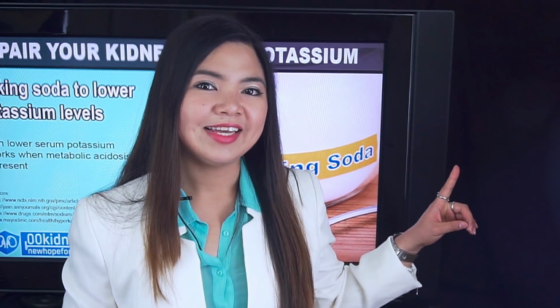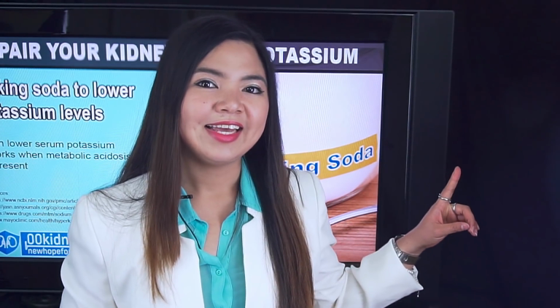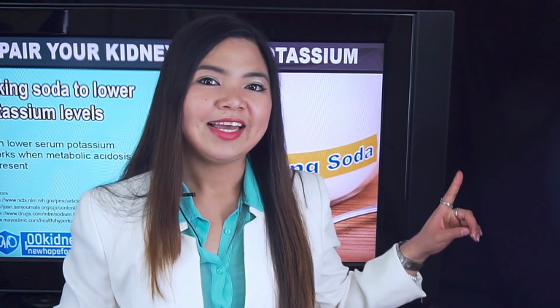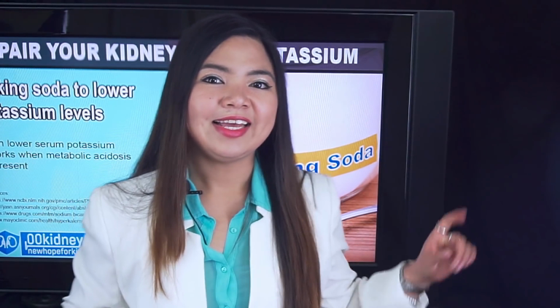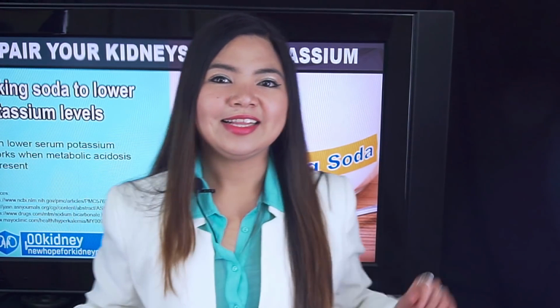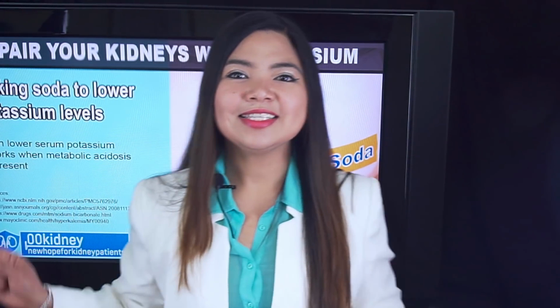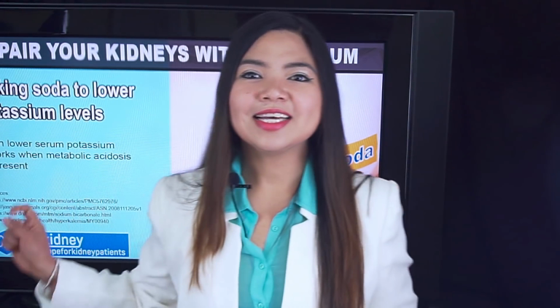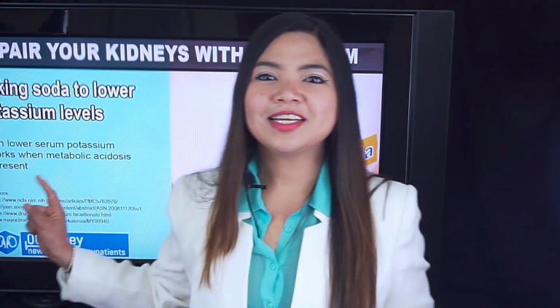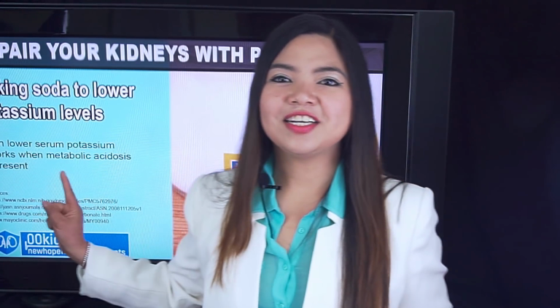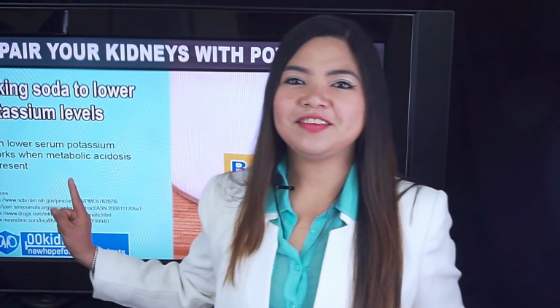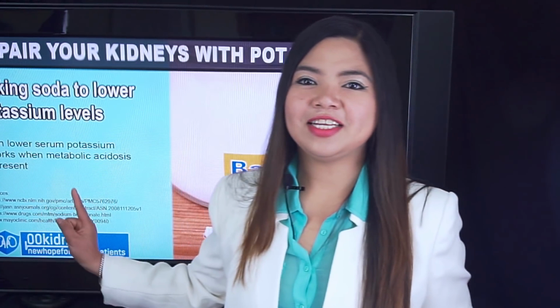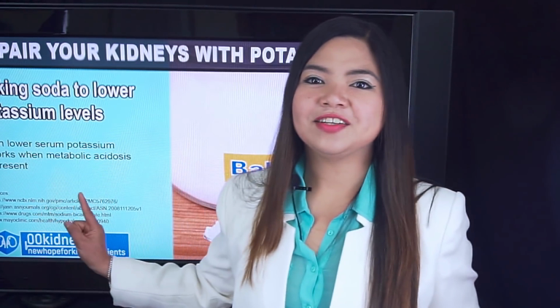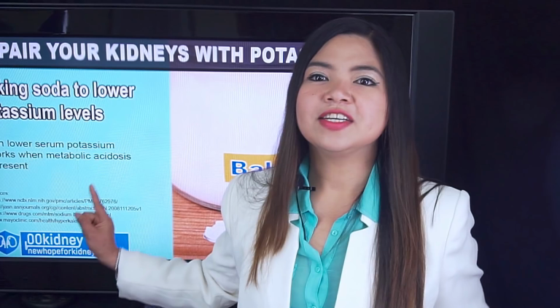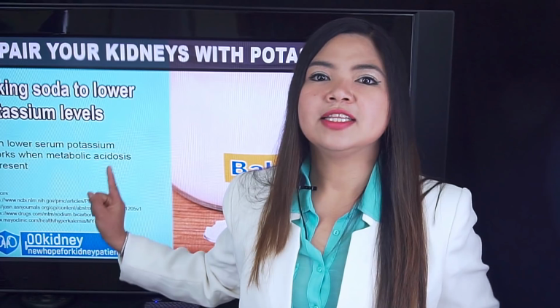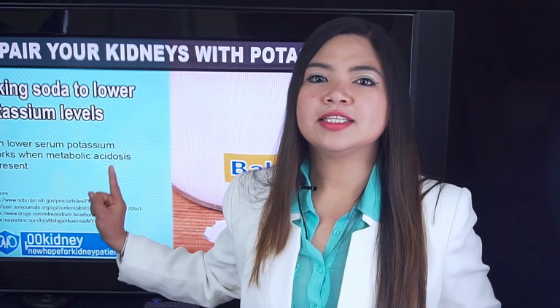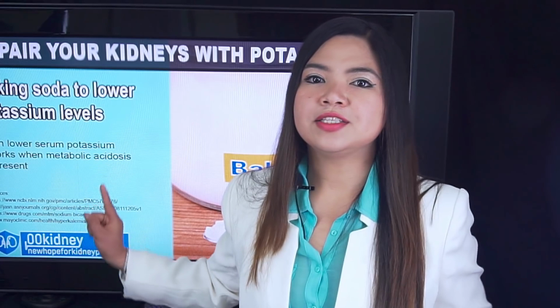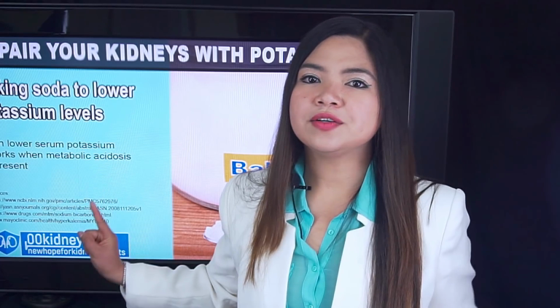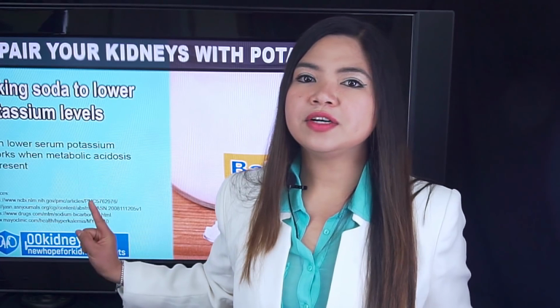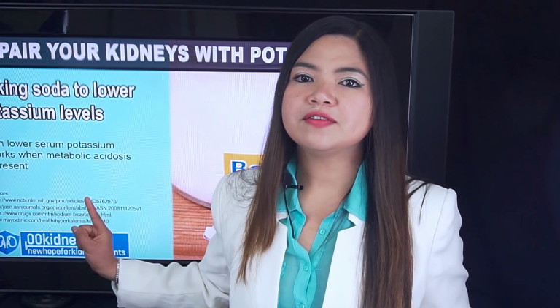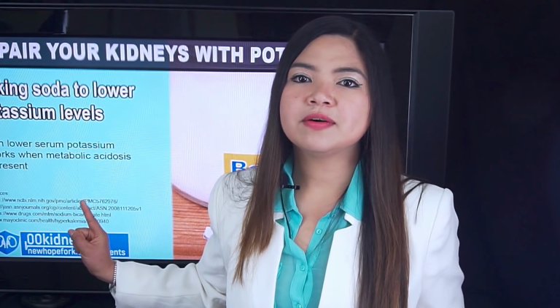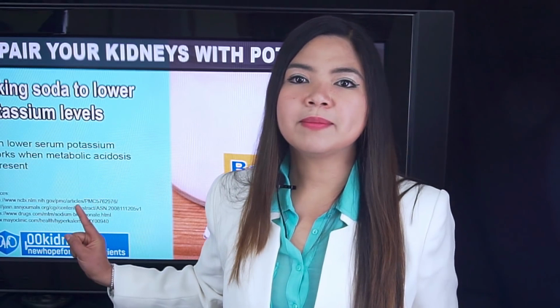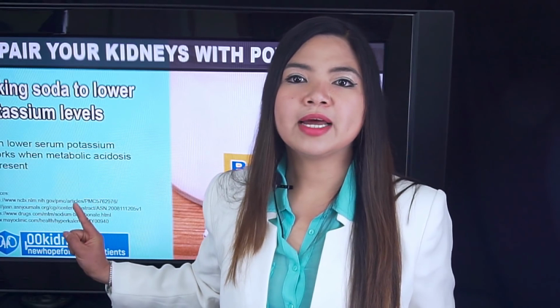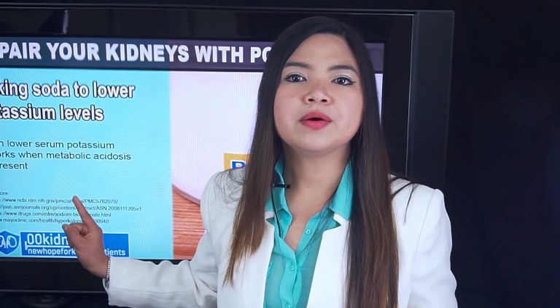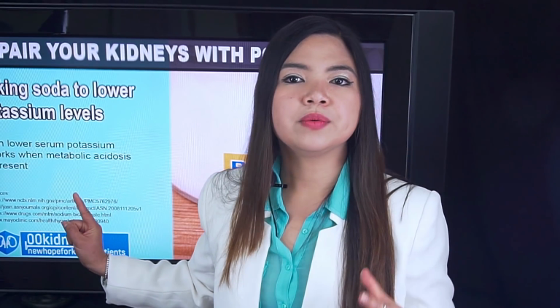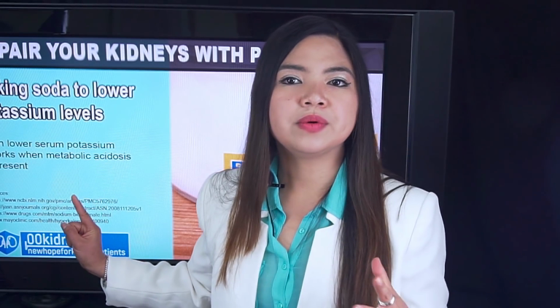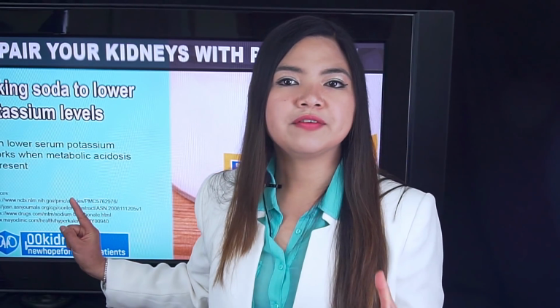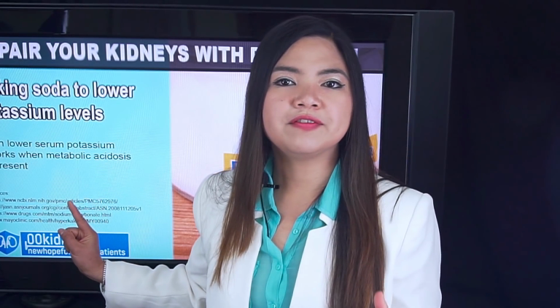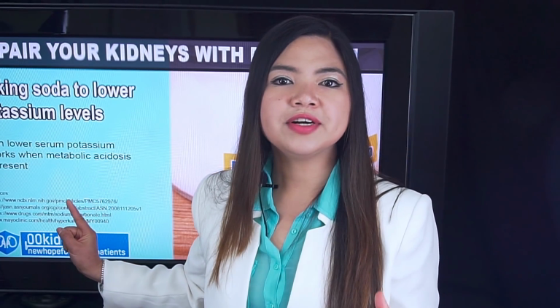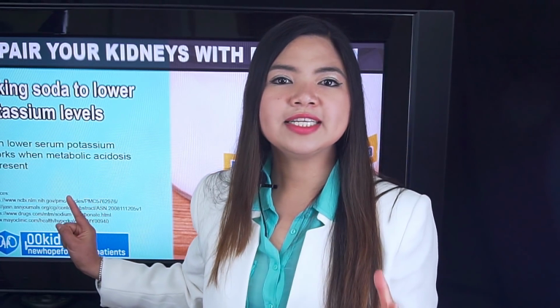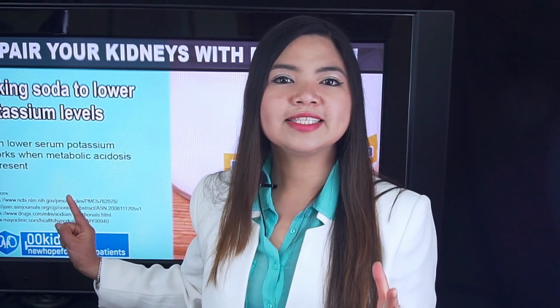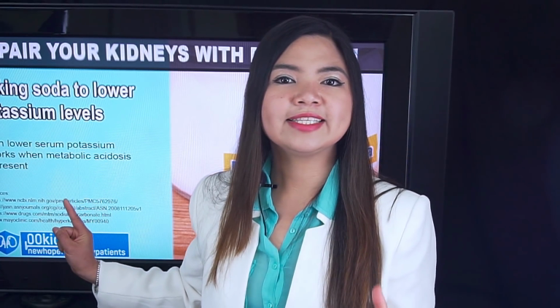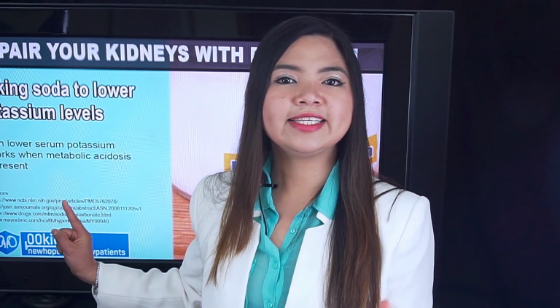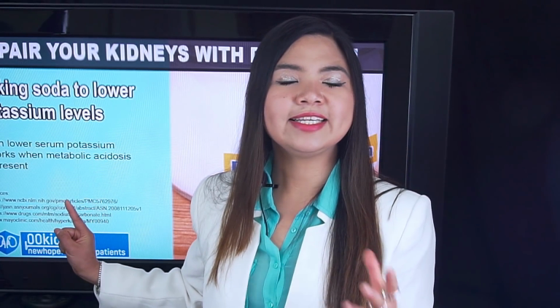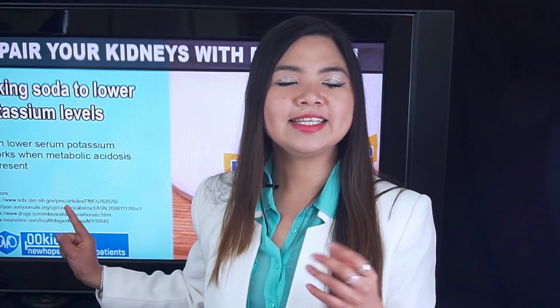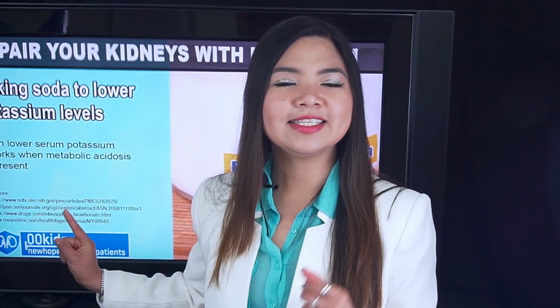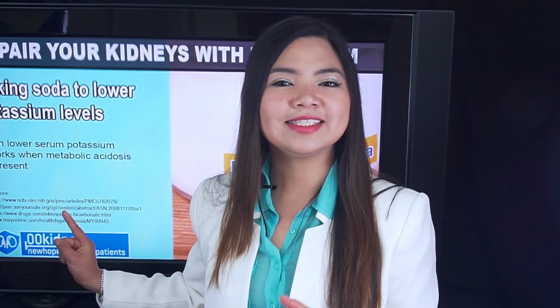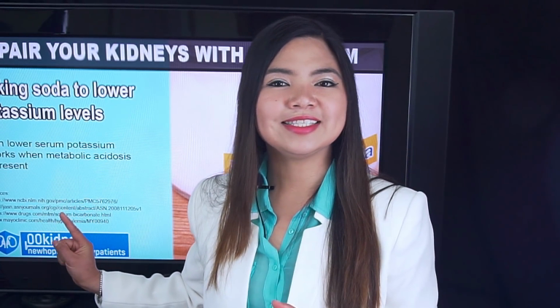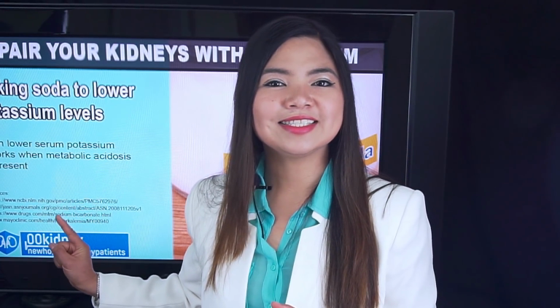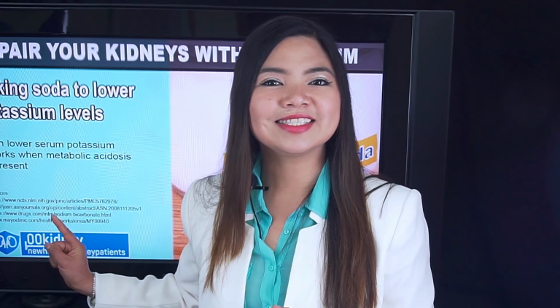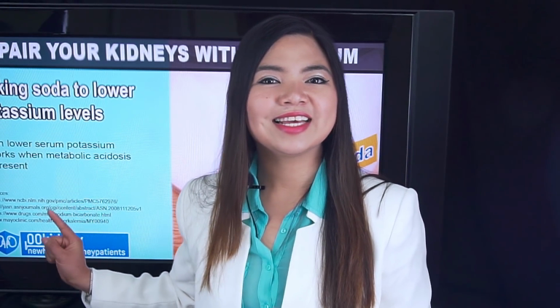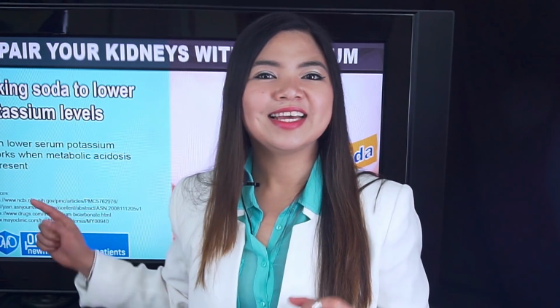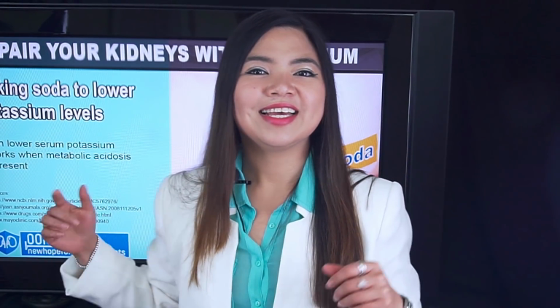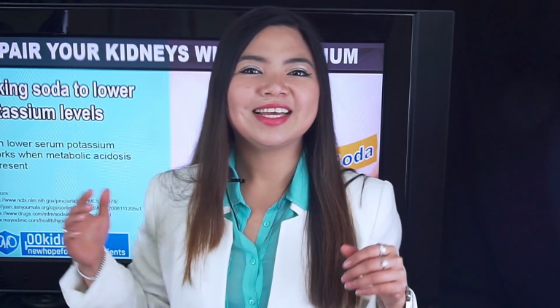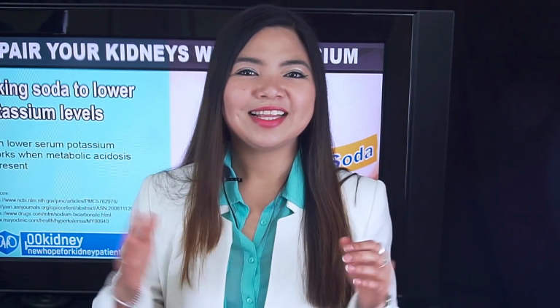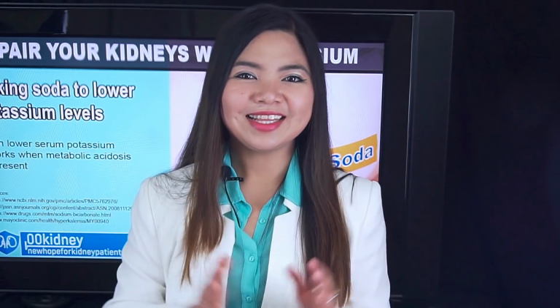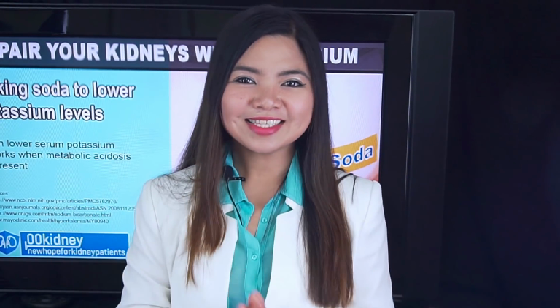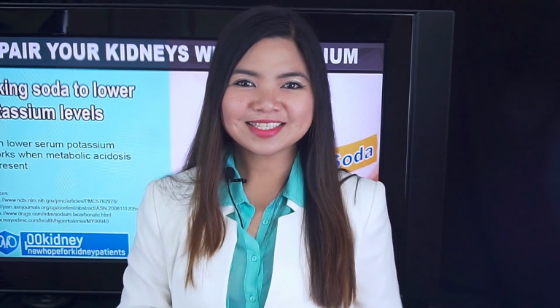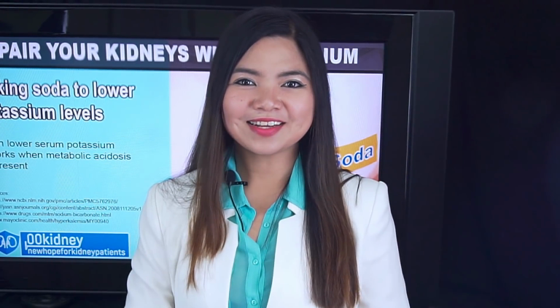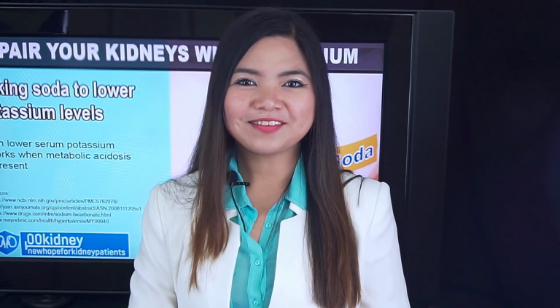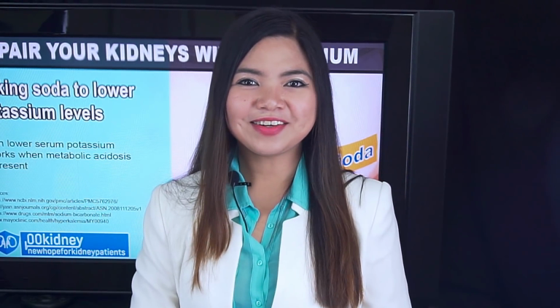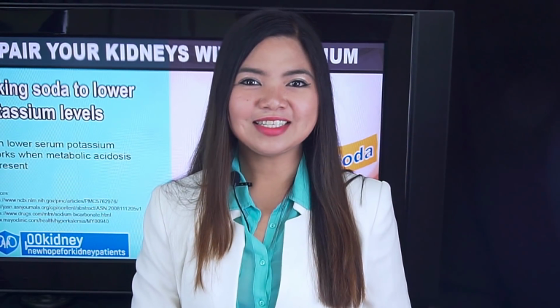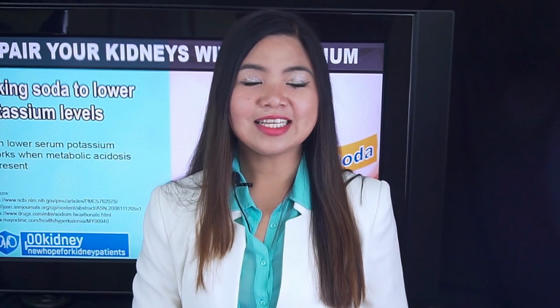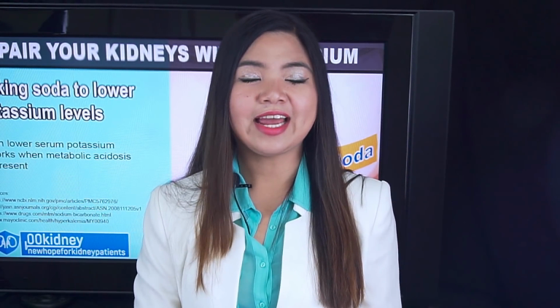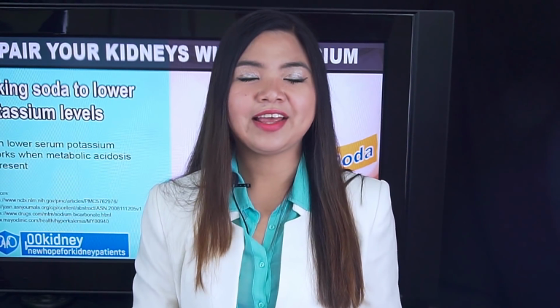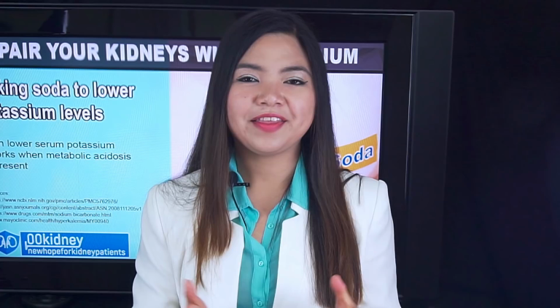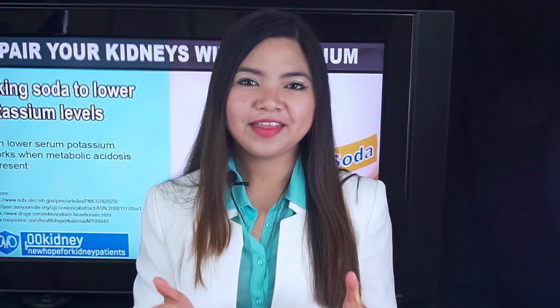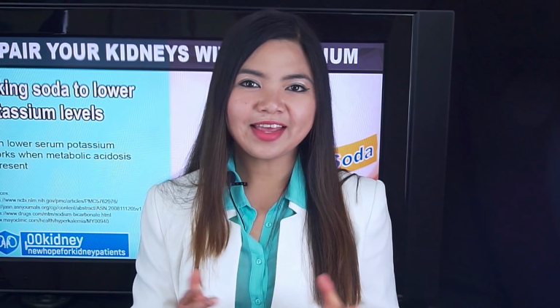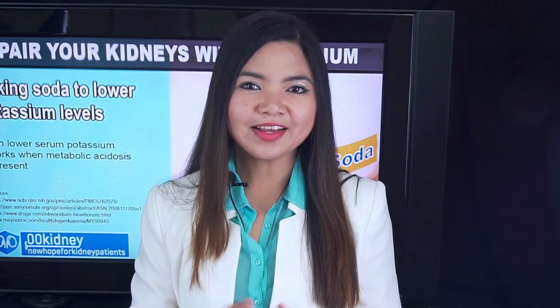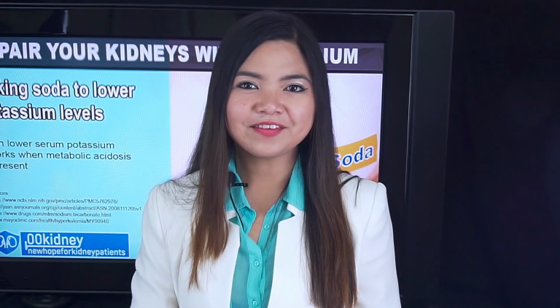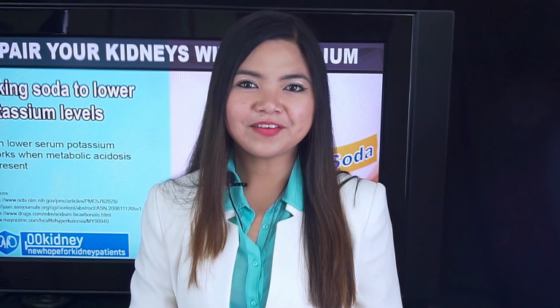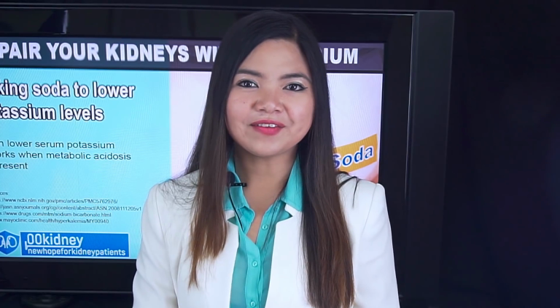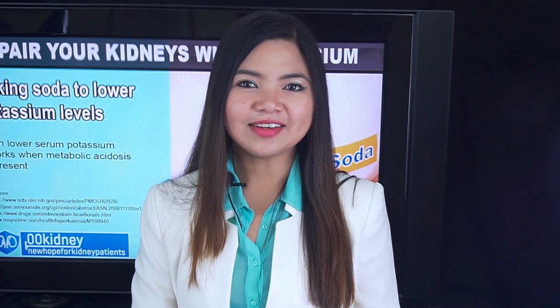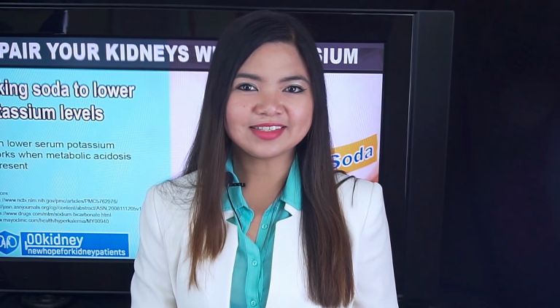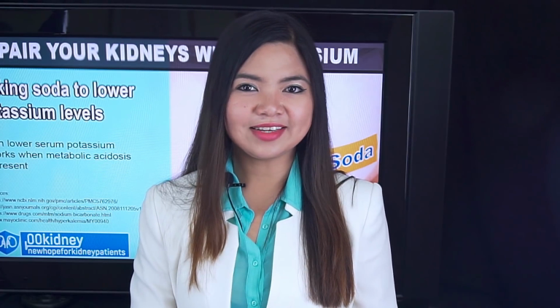In another video, you can find the story of a man who reversed kidney disease. This is all for today — thank you for watching.